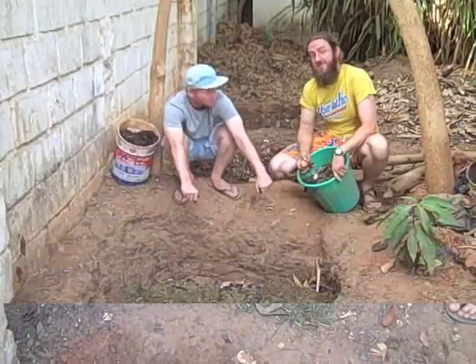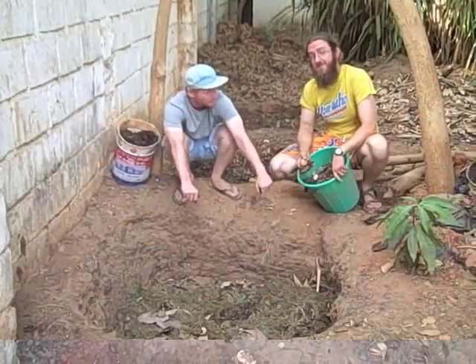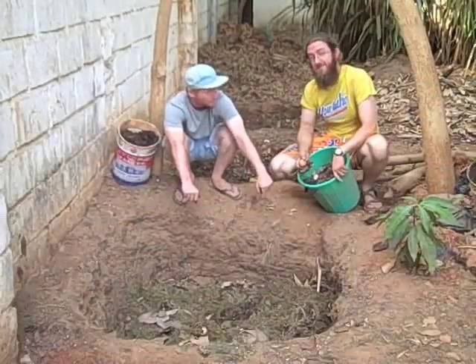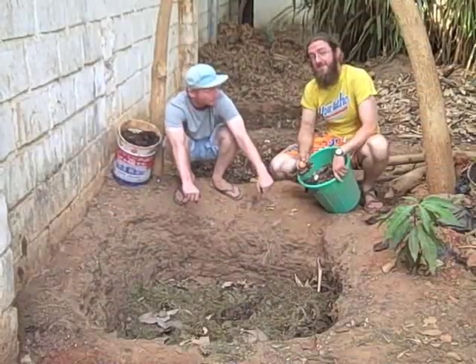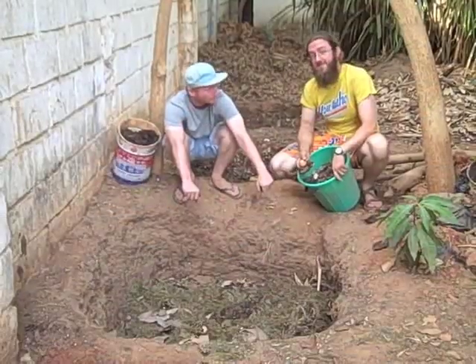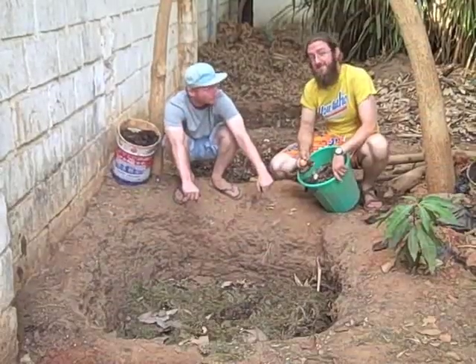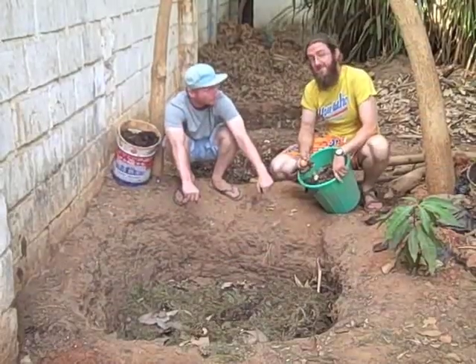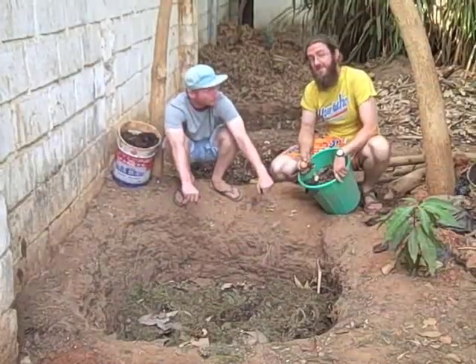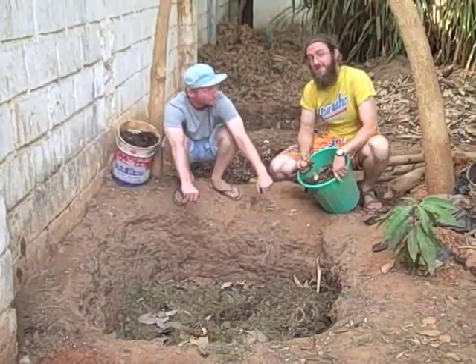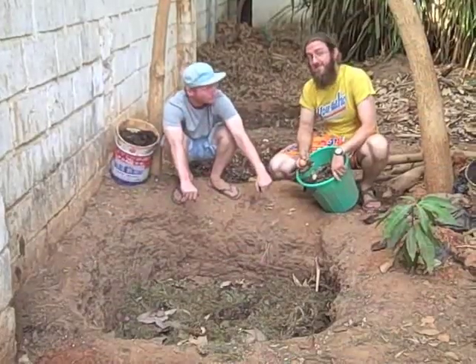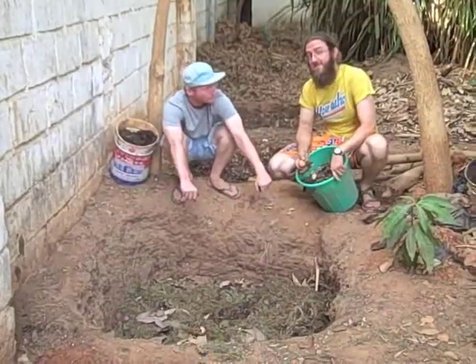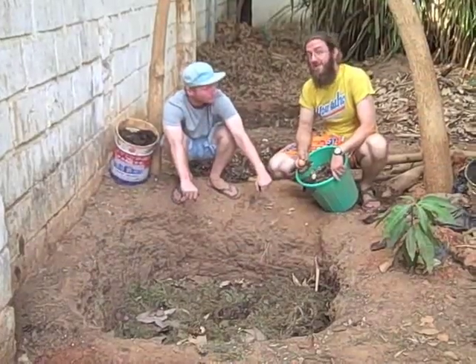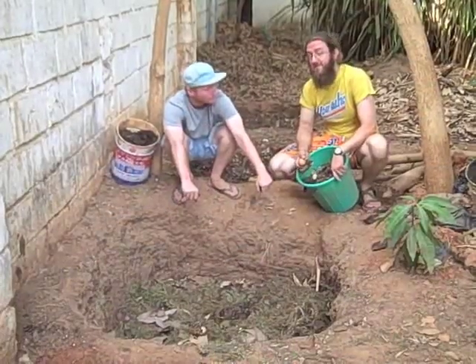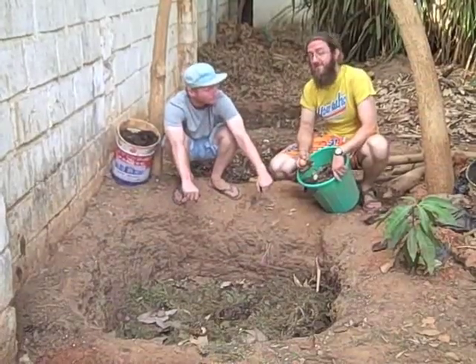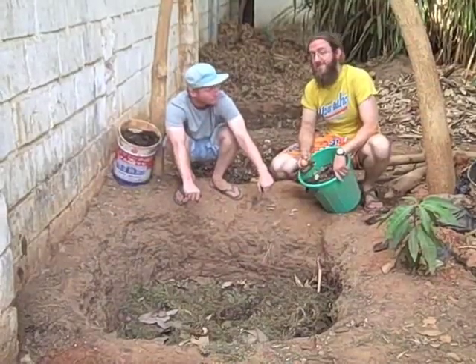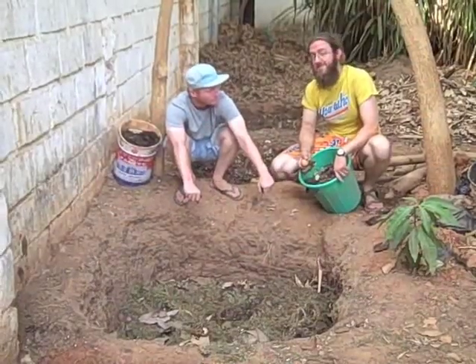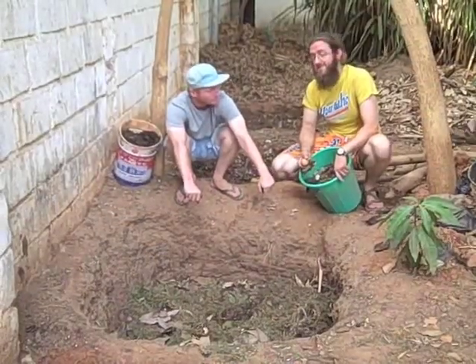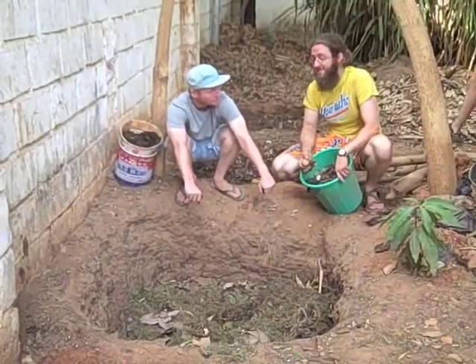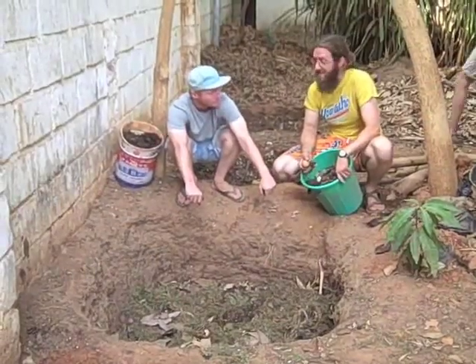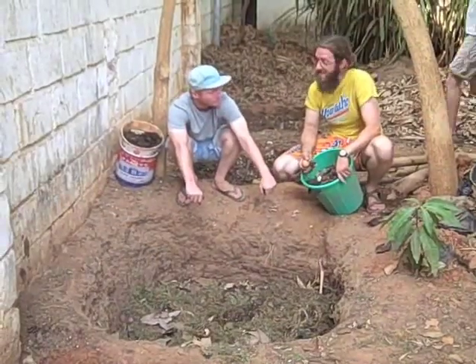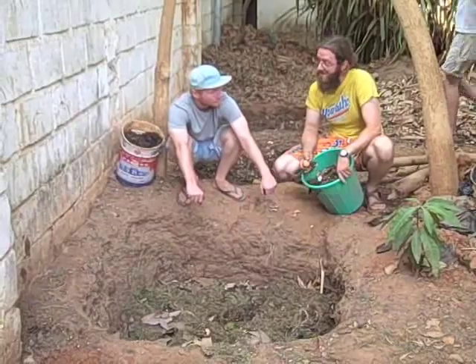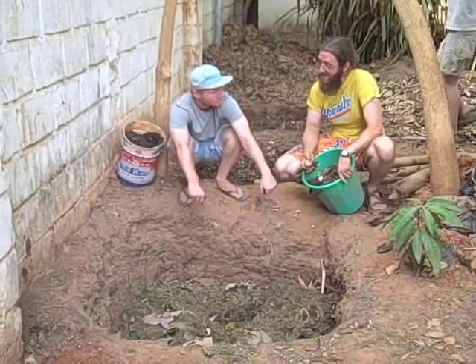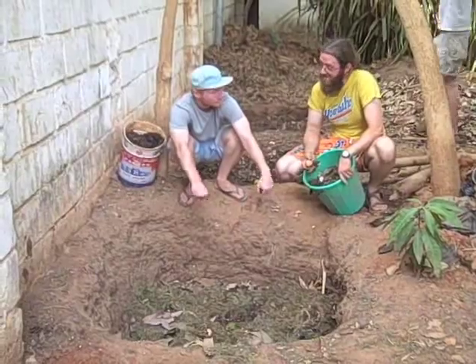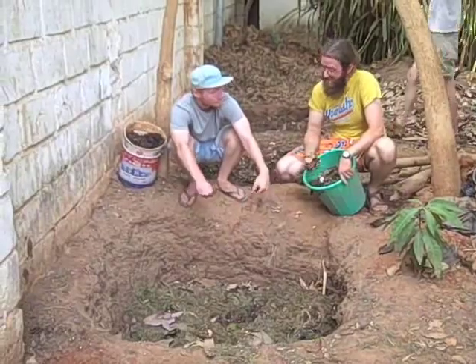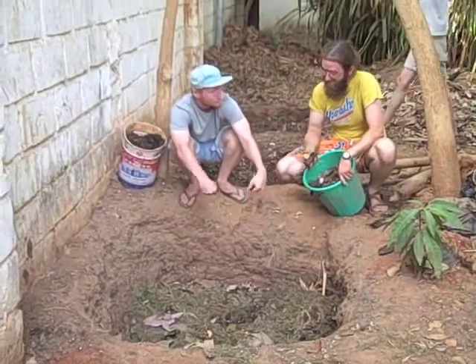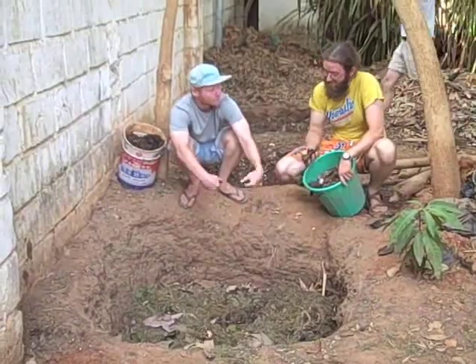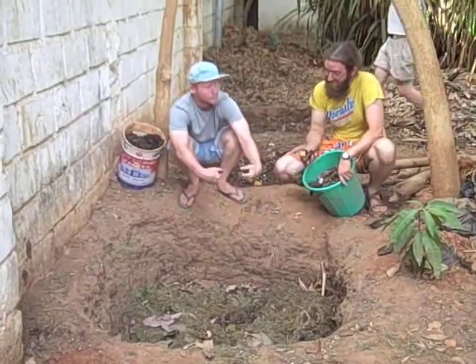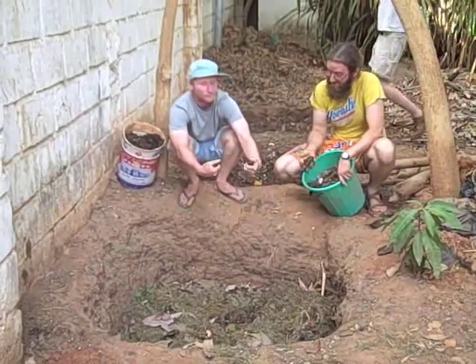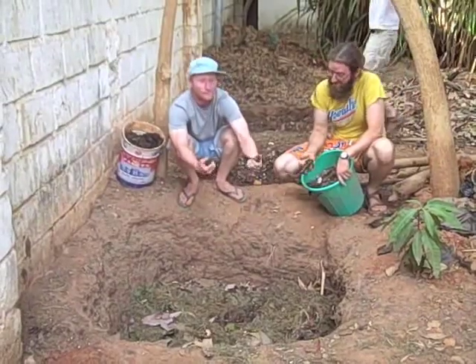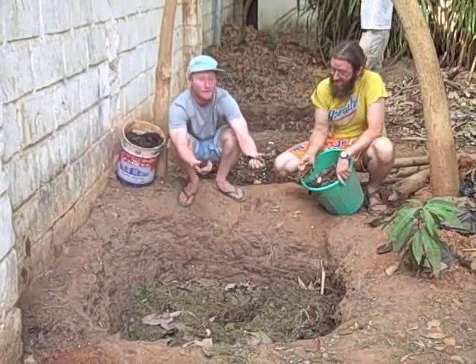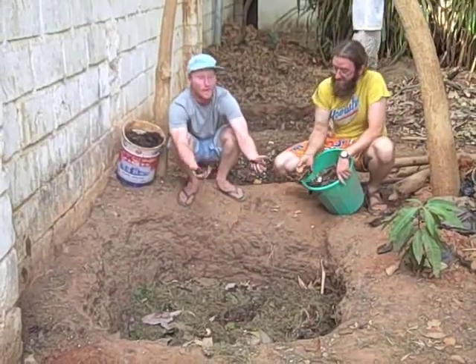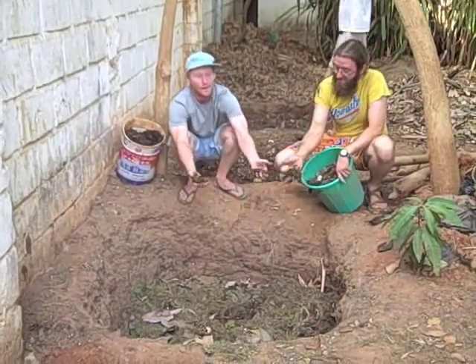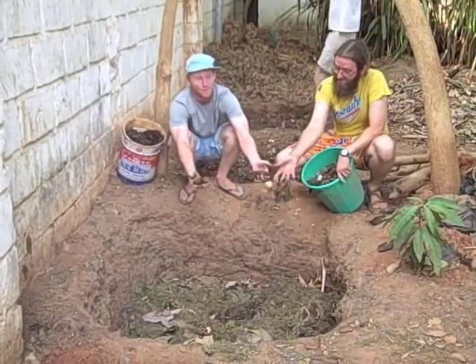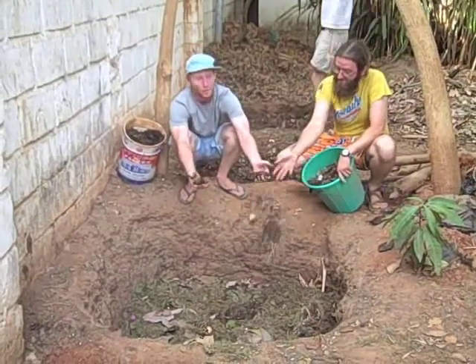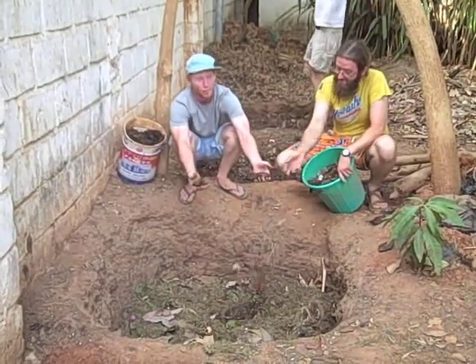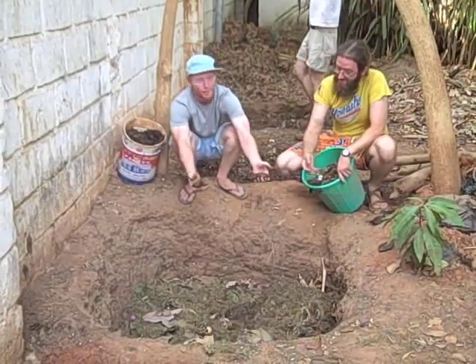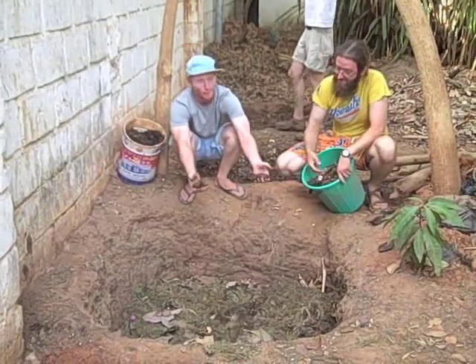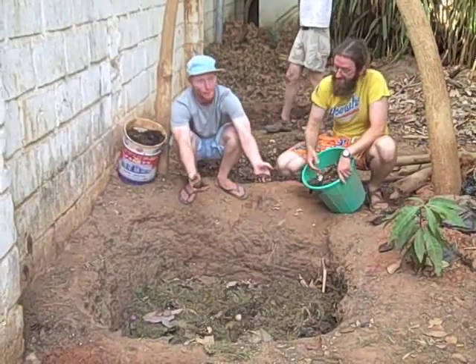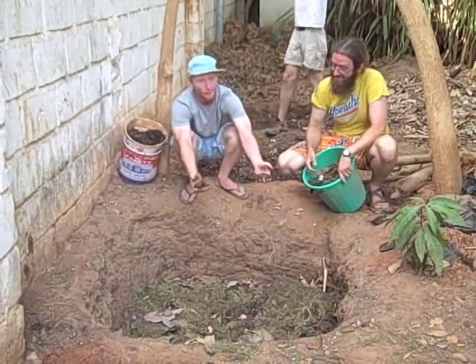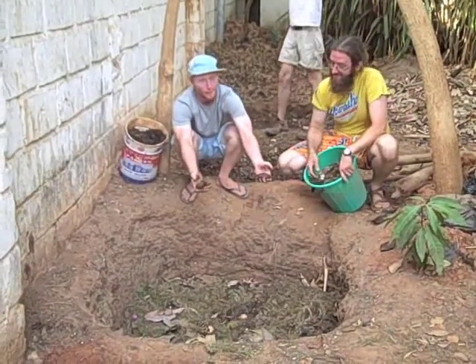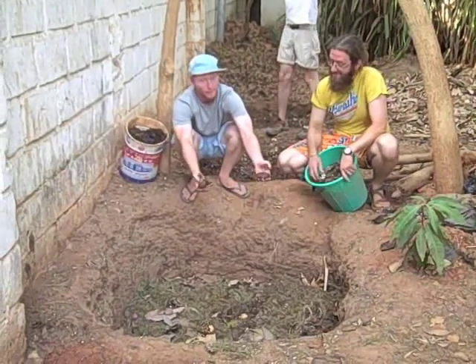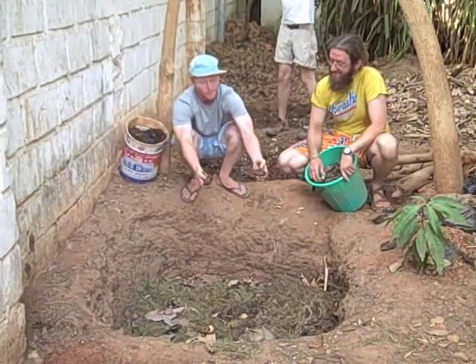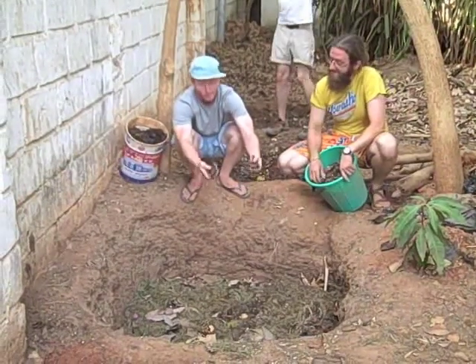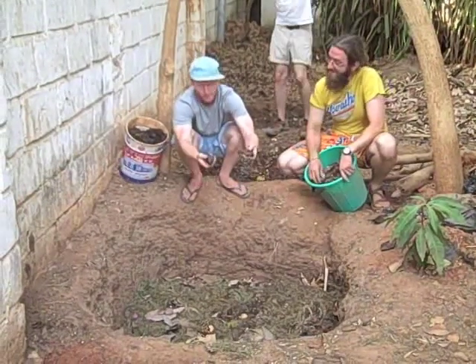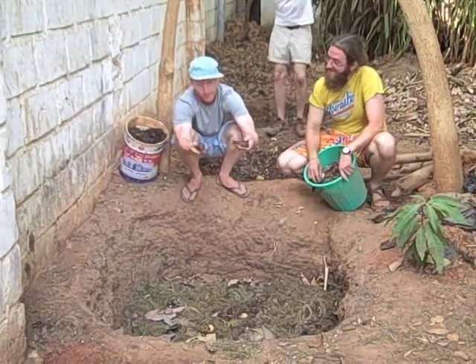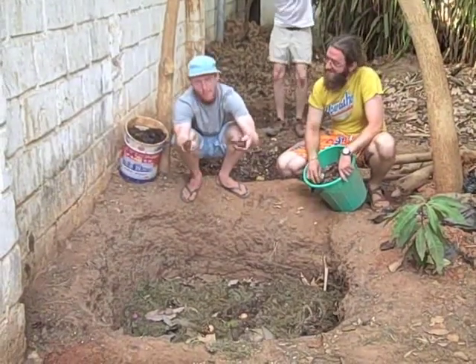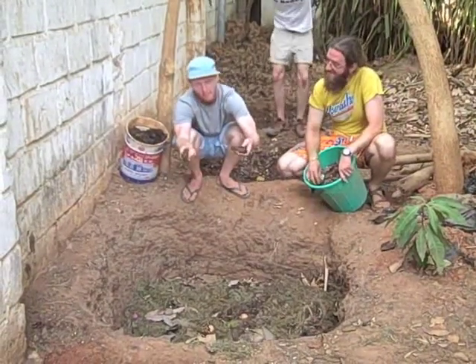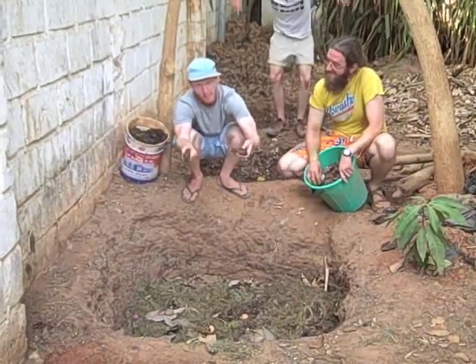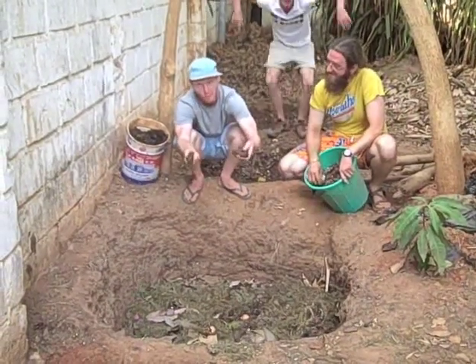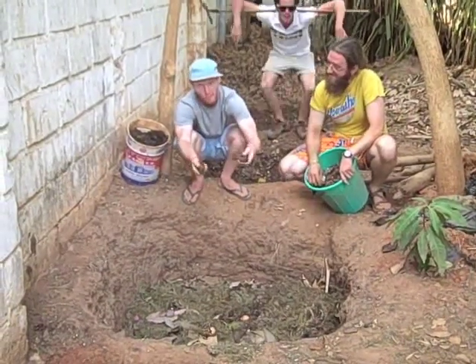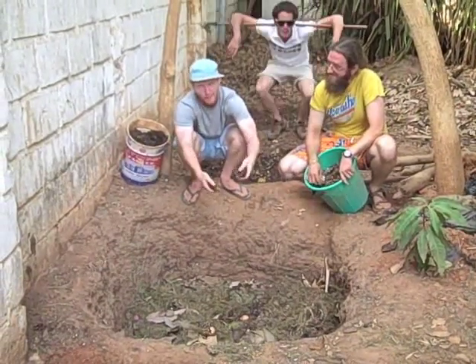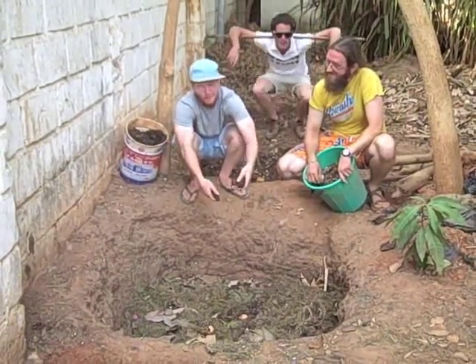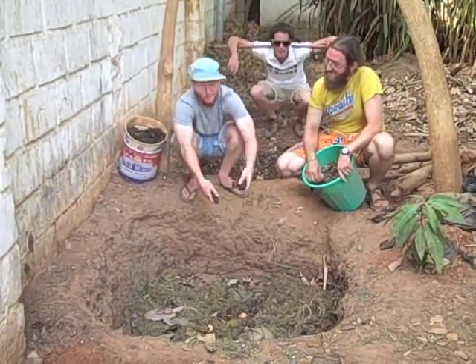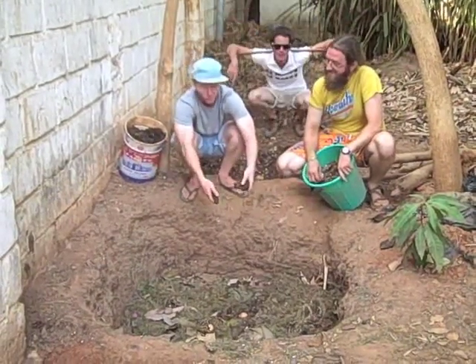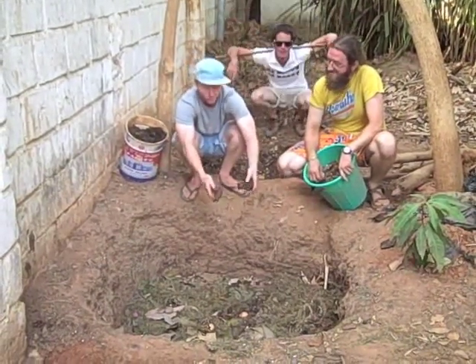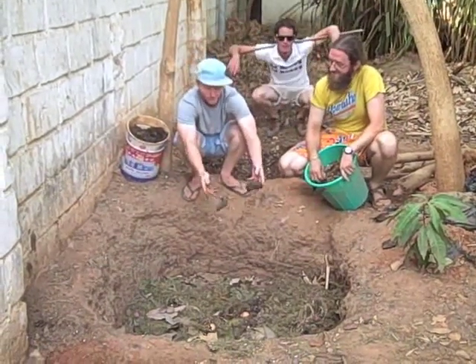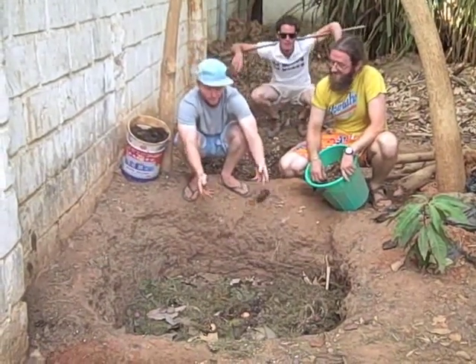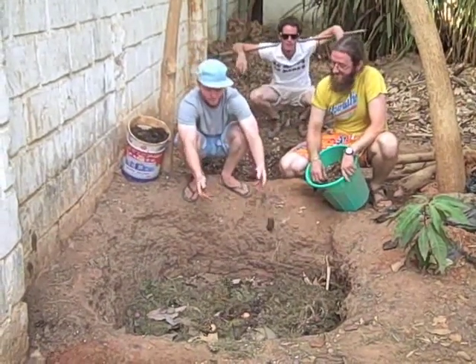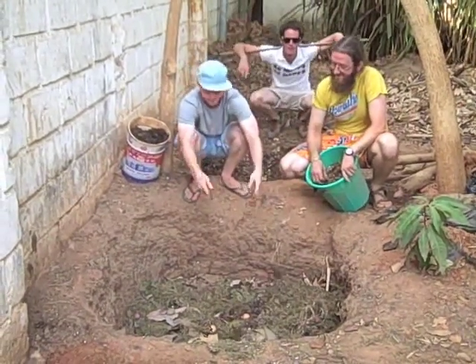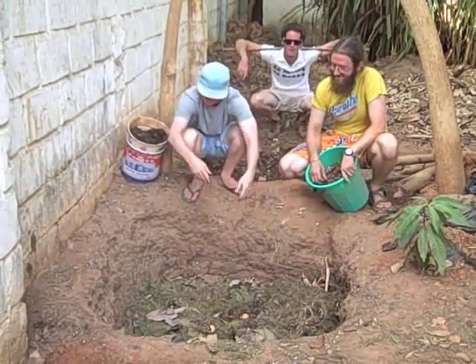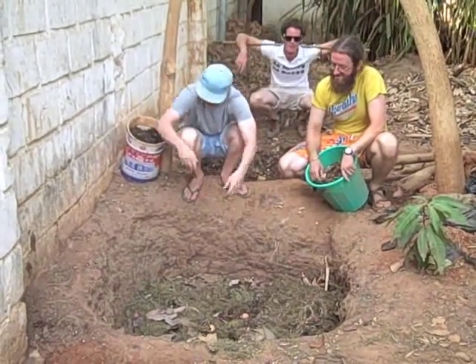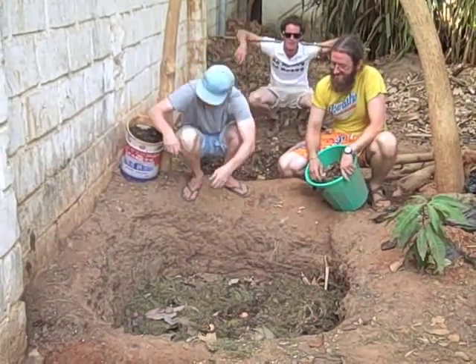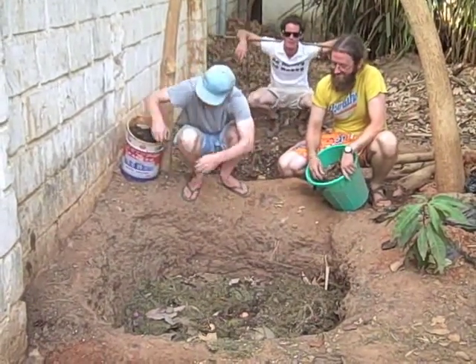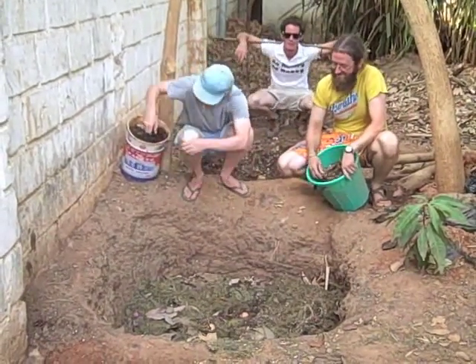Table scraps are good for your compost, especially fruits and vegetables. And if you really want to kick-start your compost, manure does the trick.